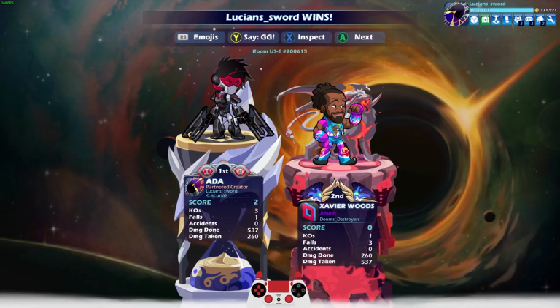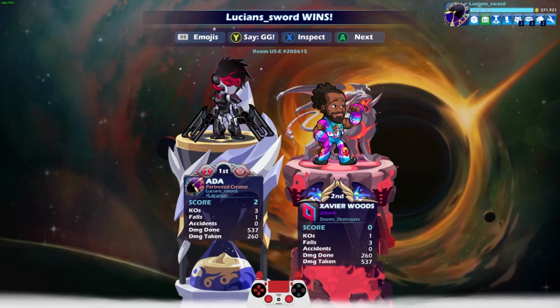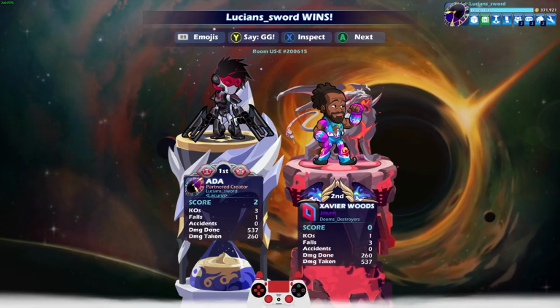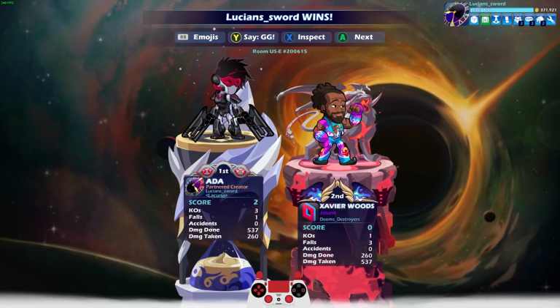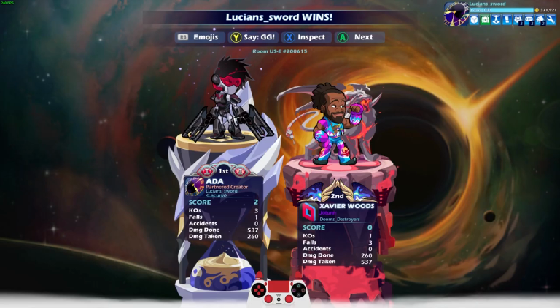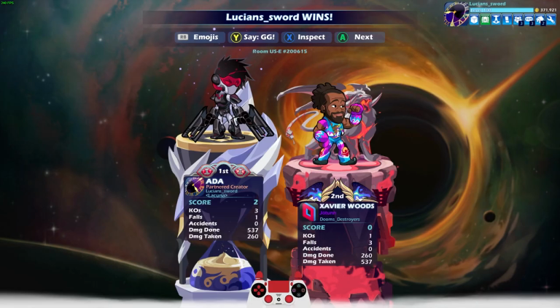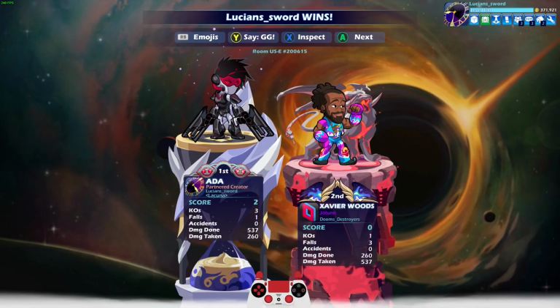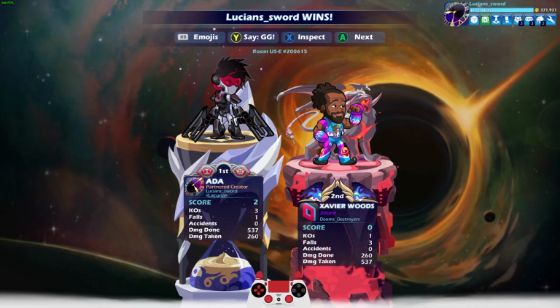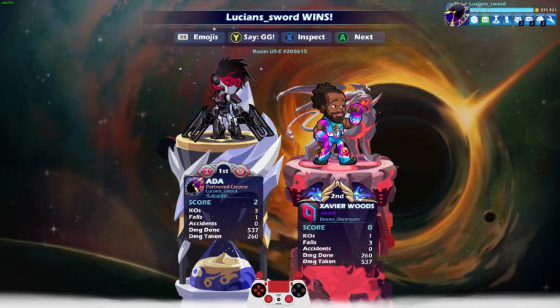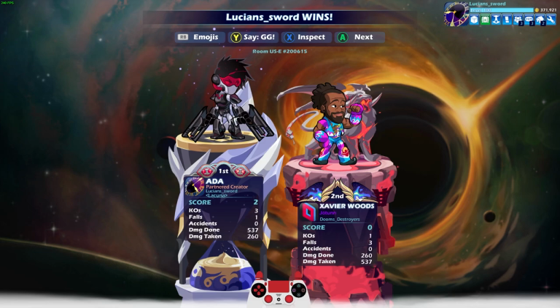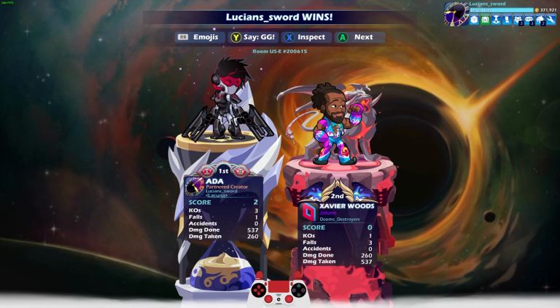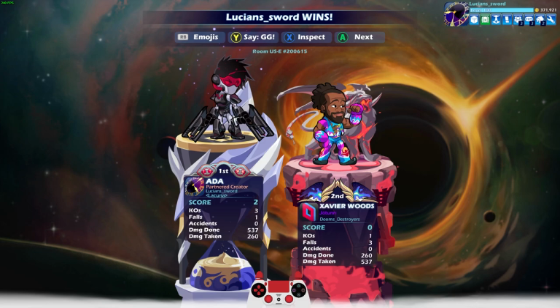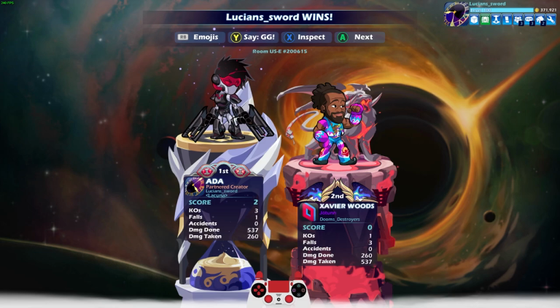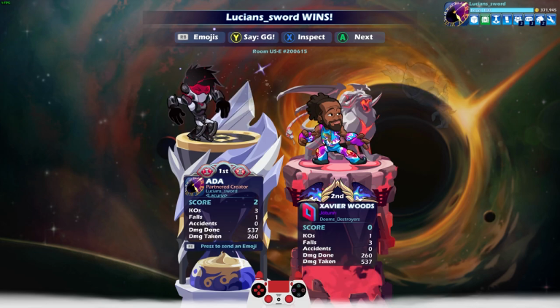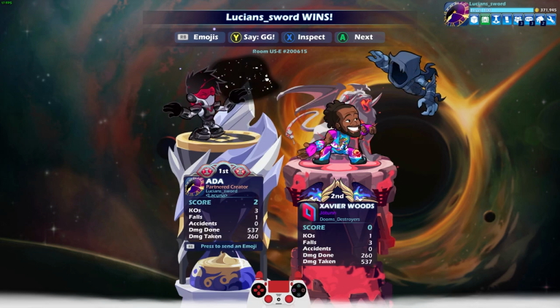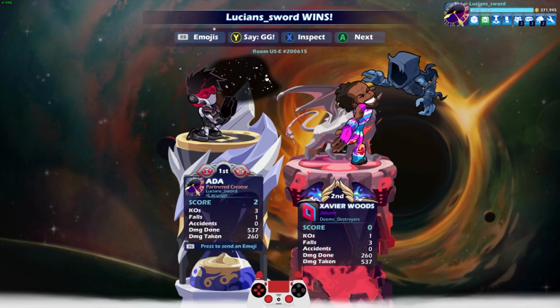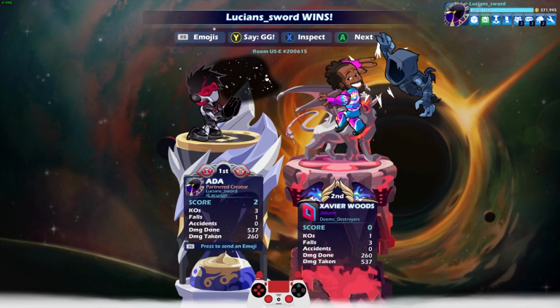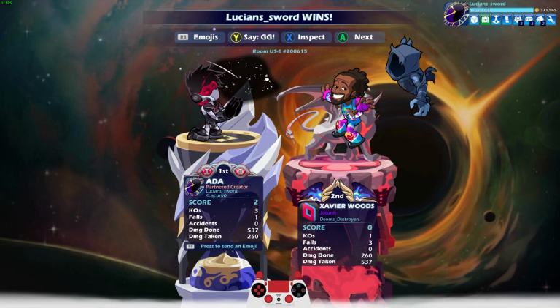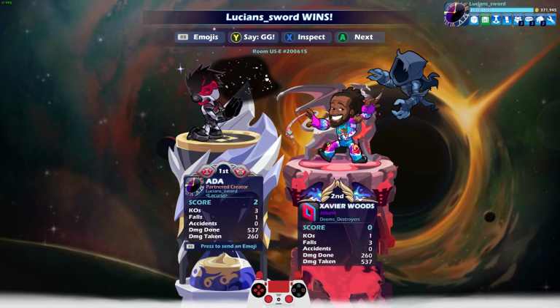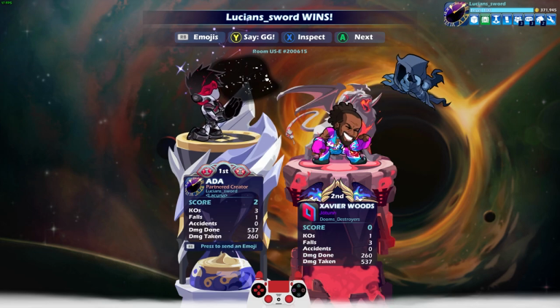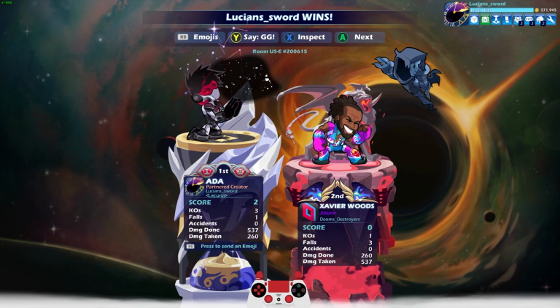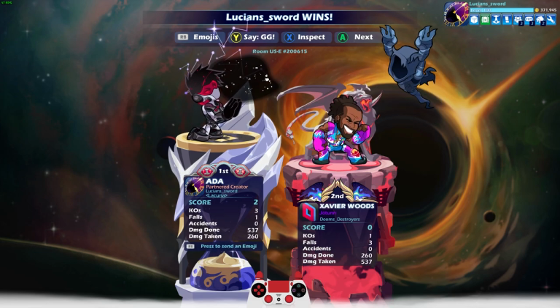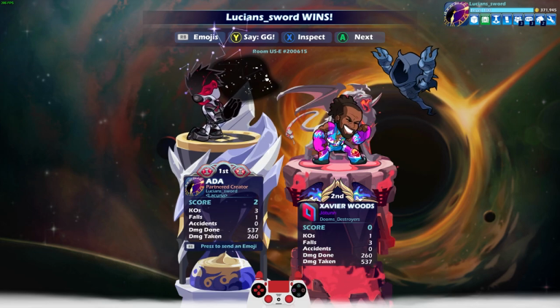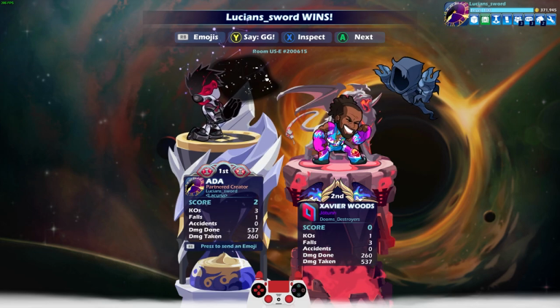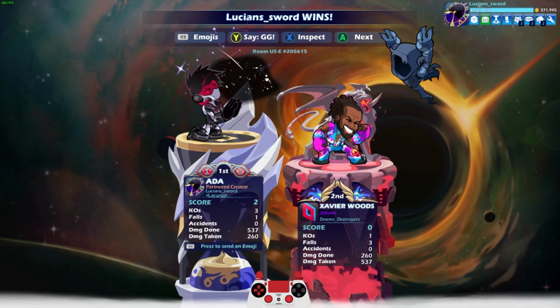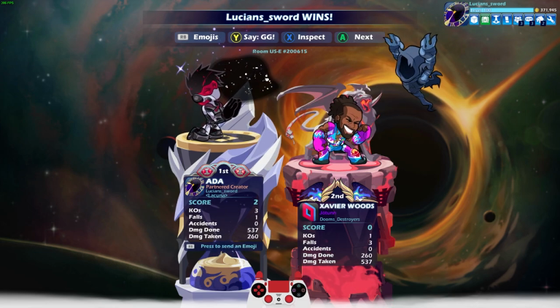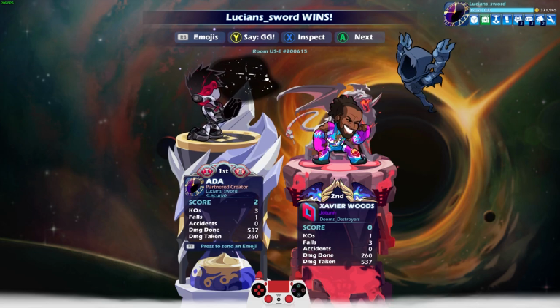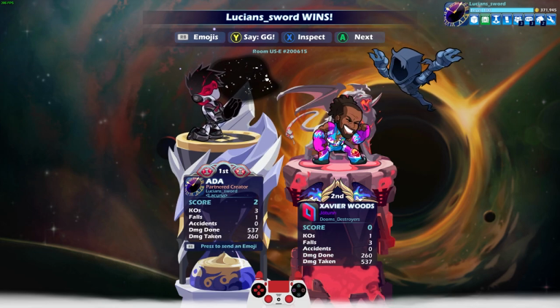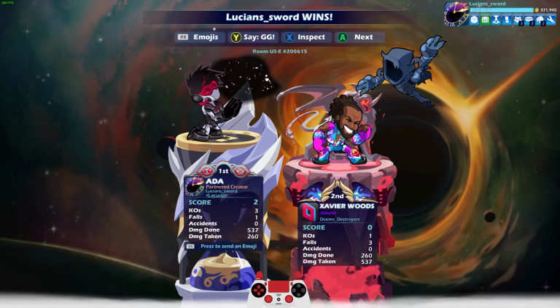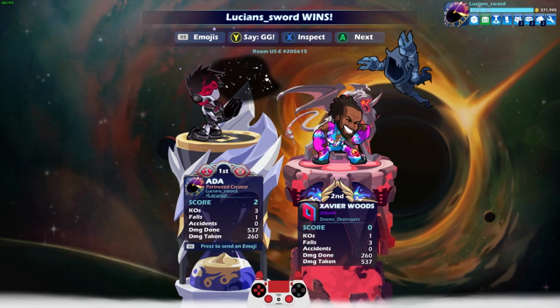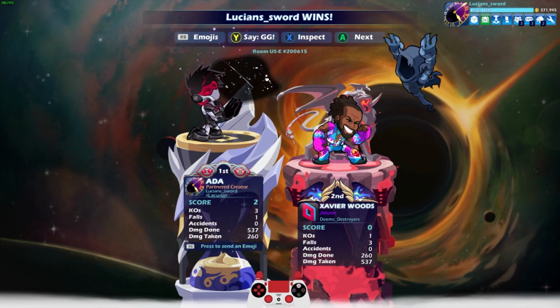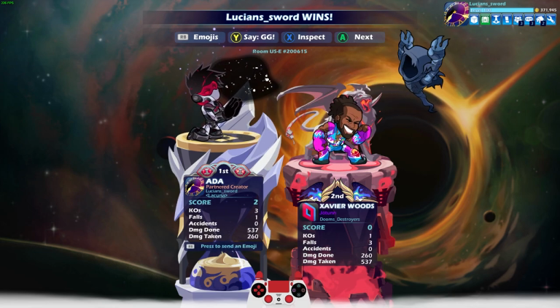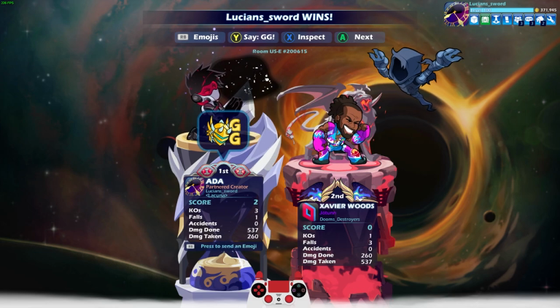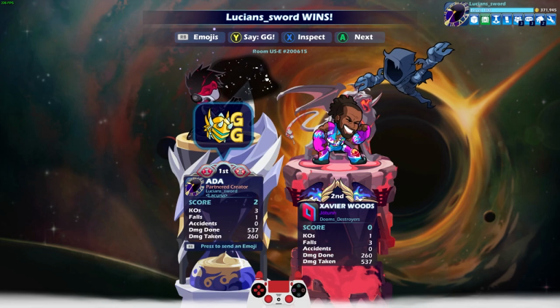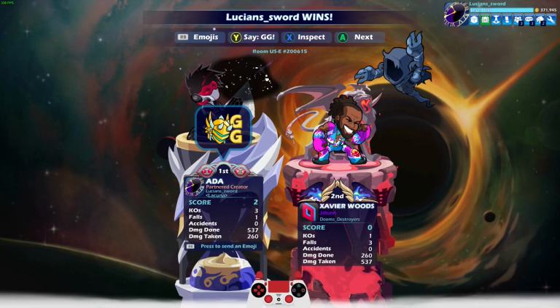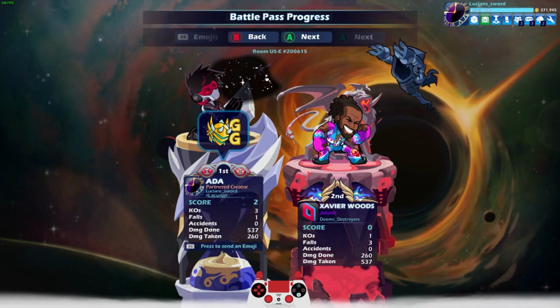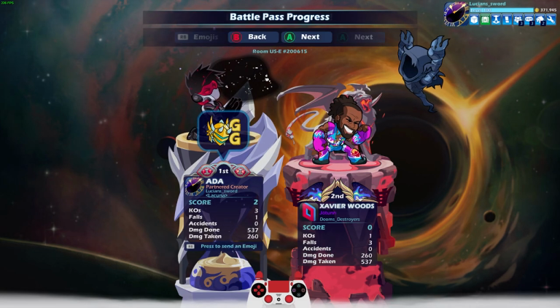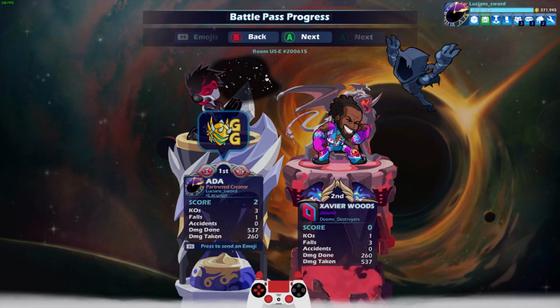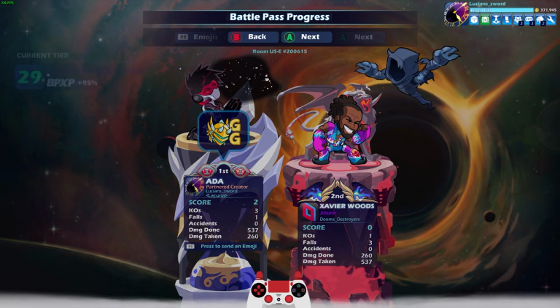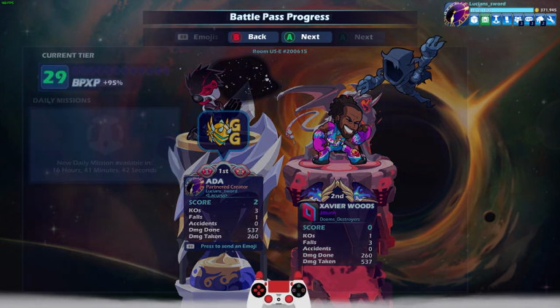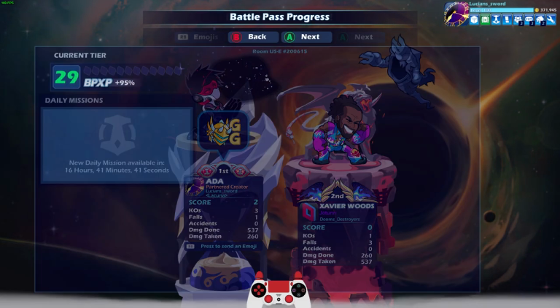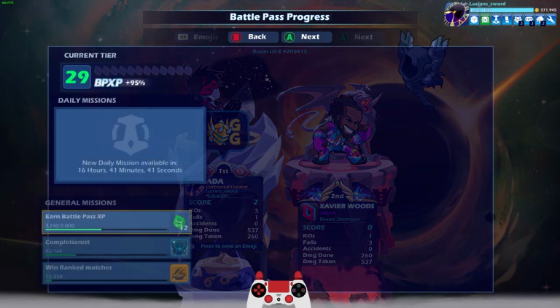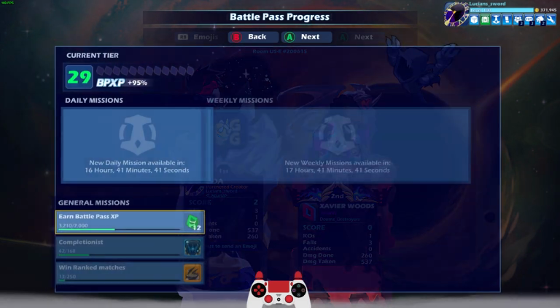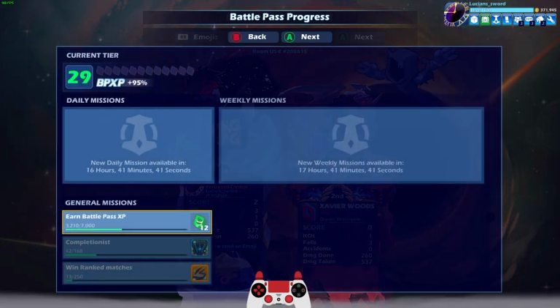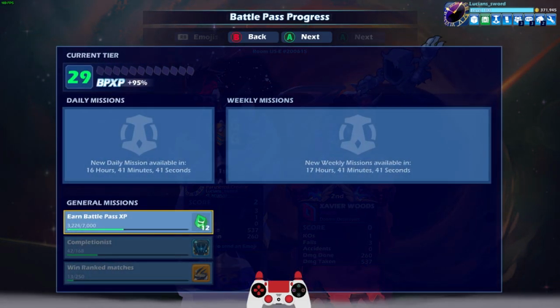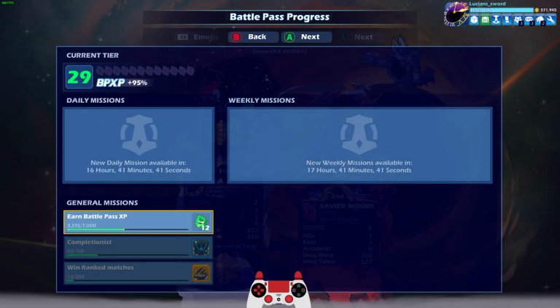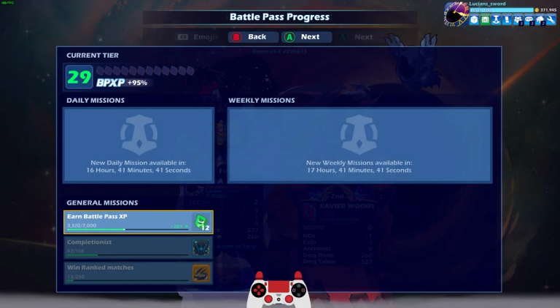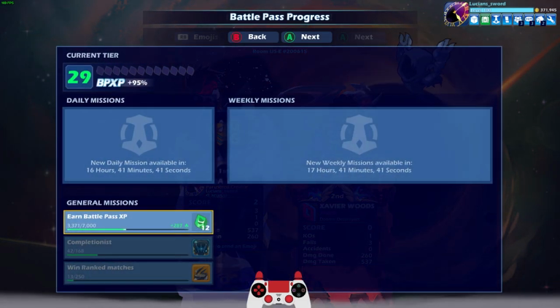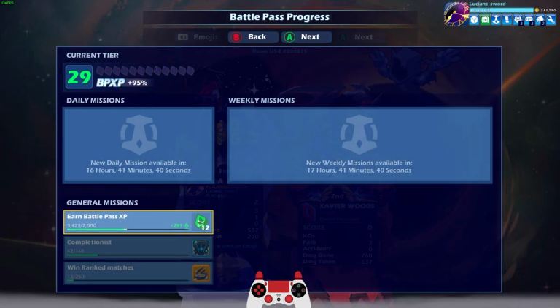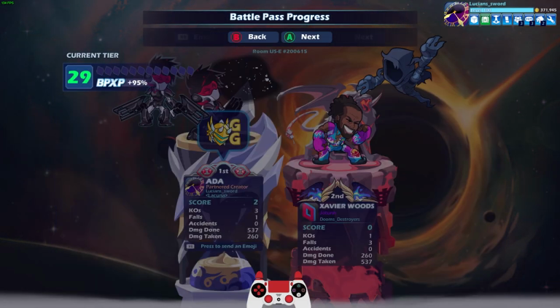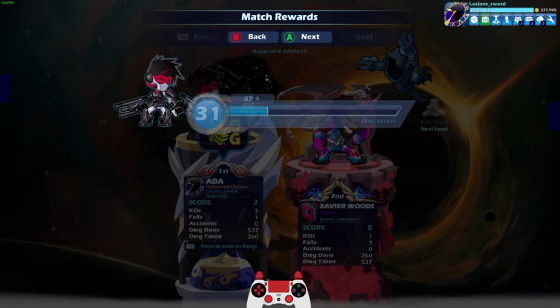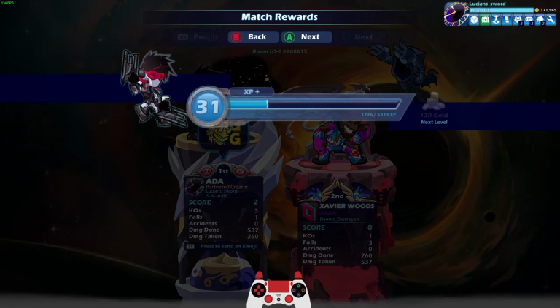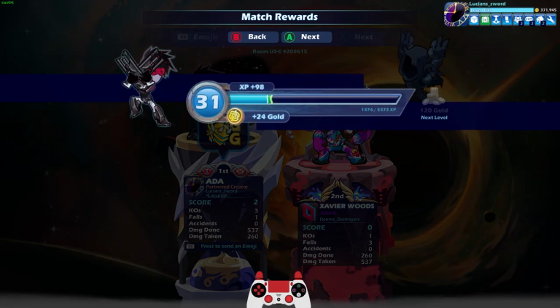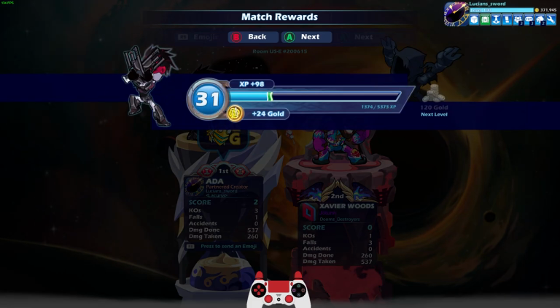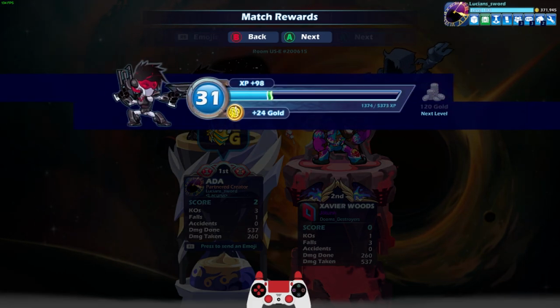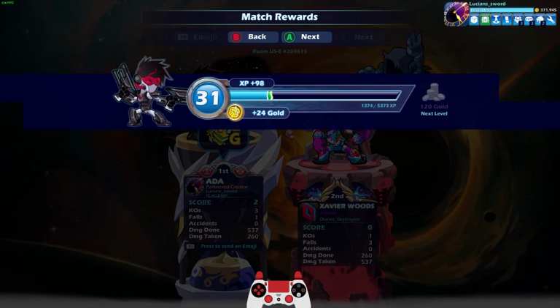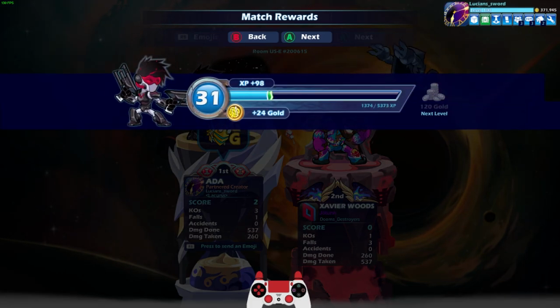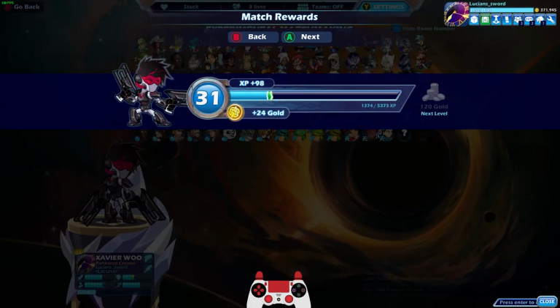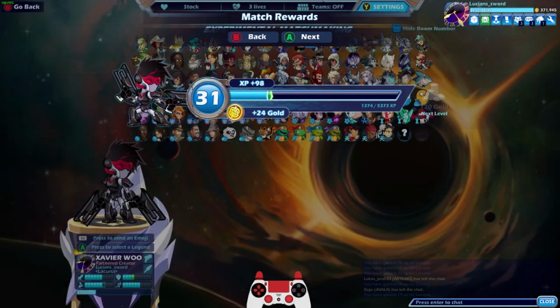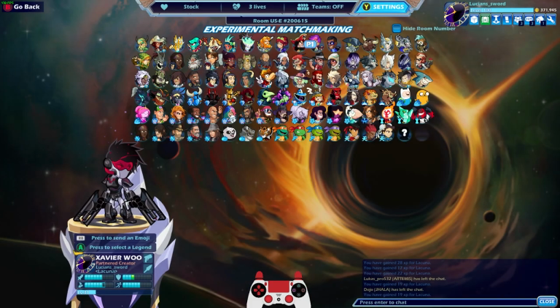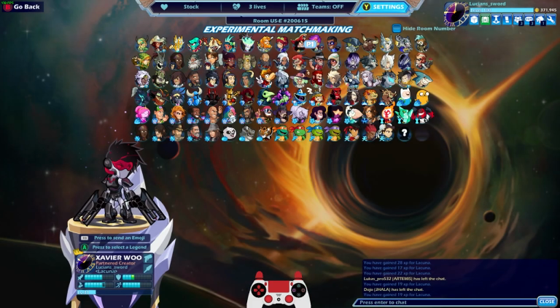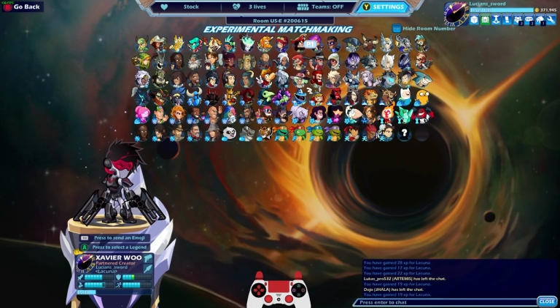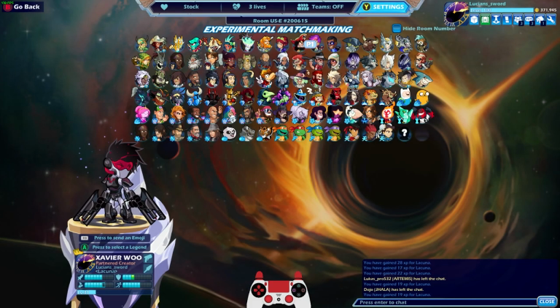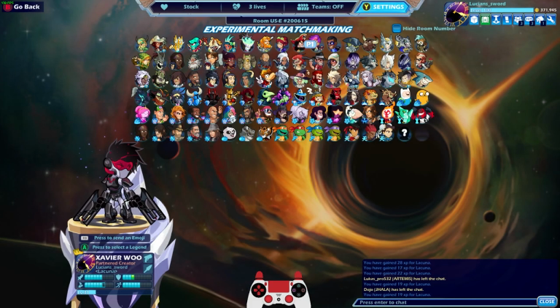That's how I play Ada — I throw out lots of Neutral Sig on Blasters. It's like my favorite move.